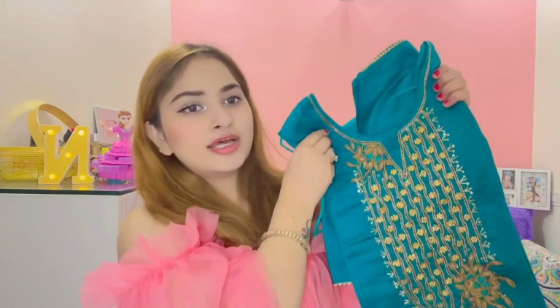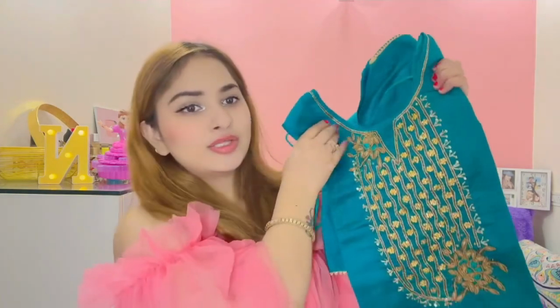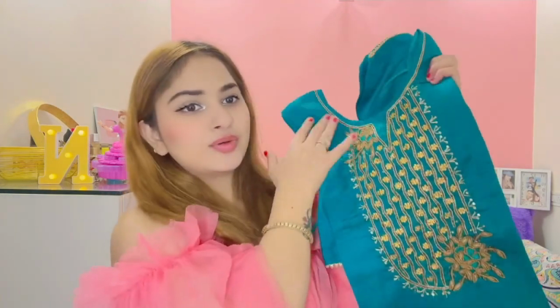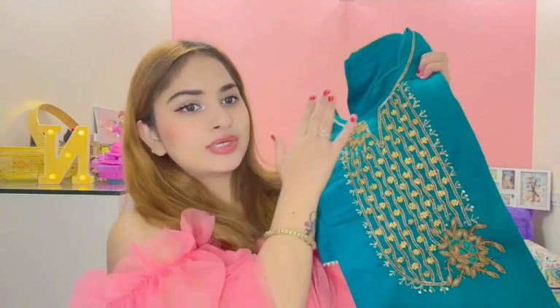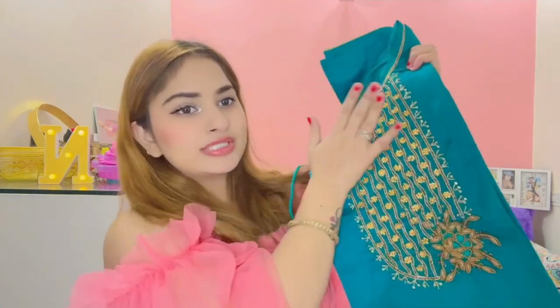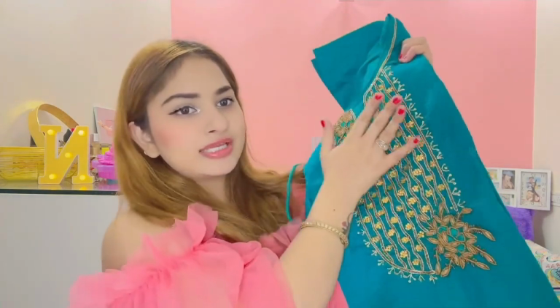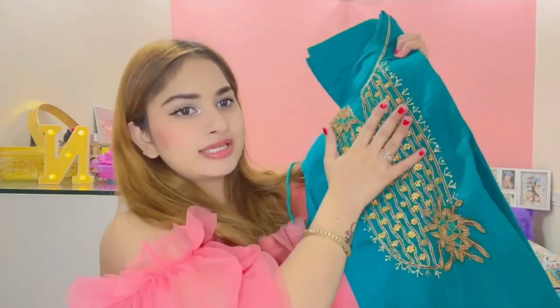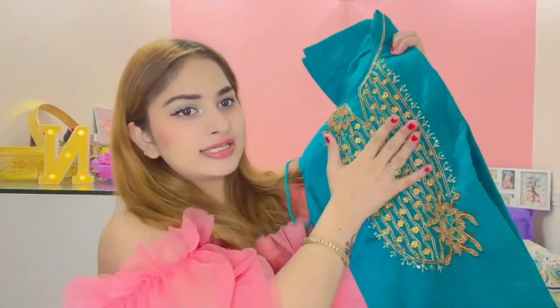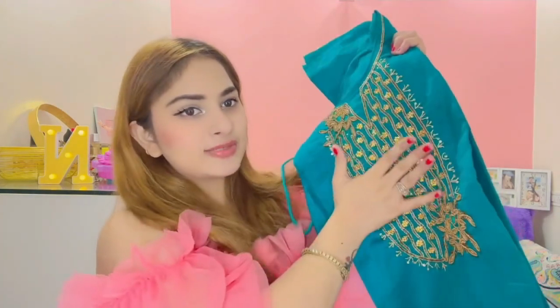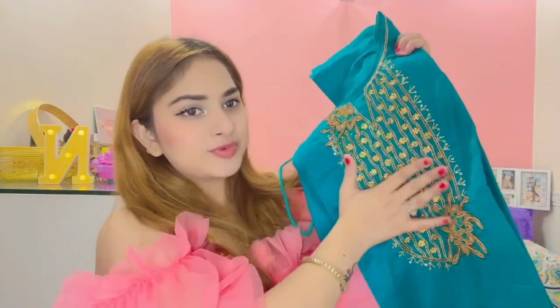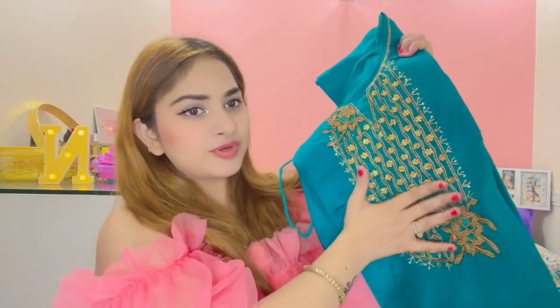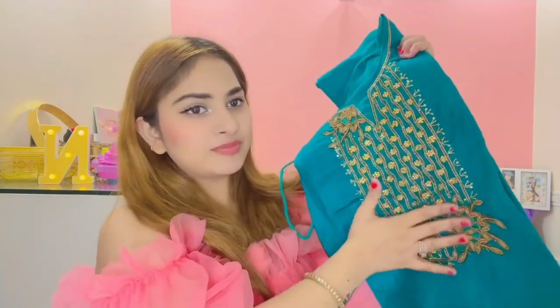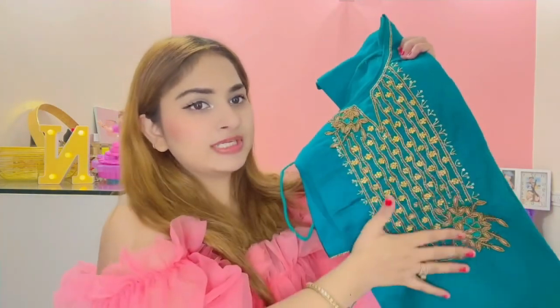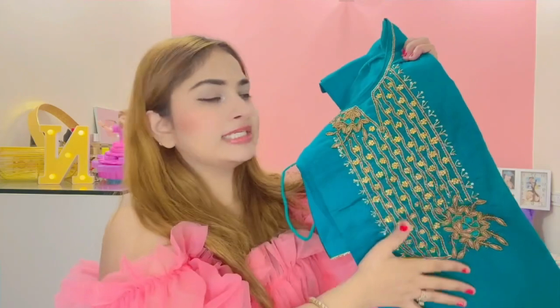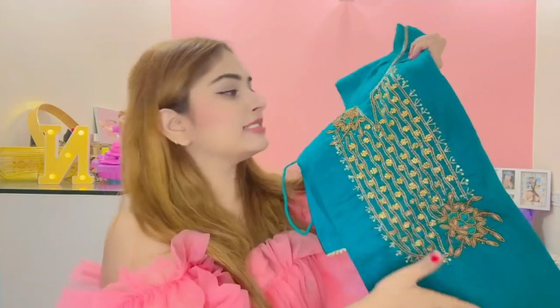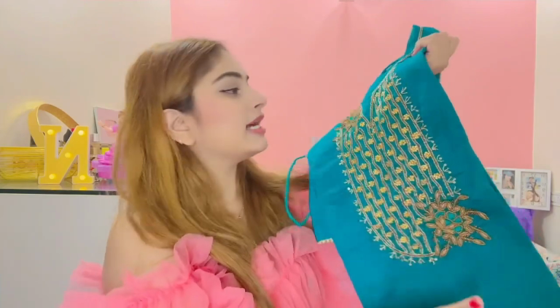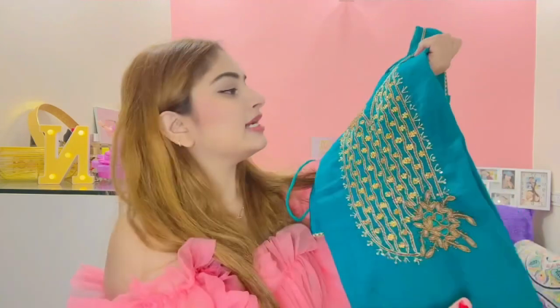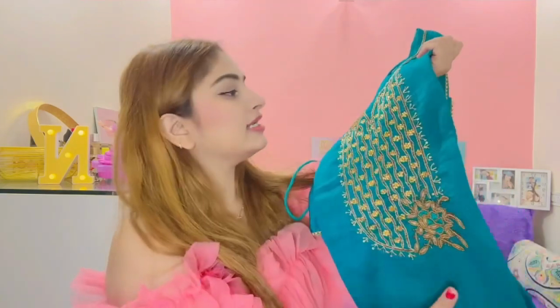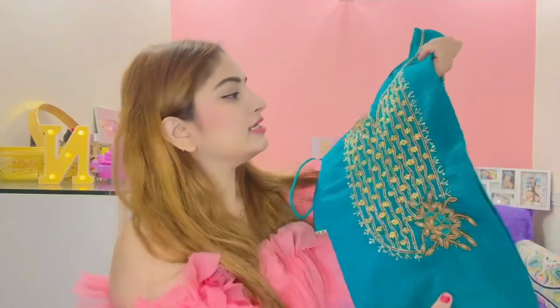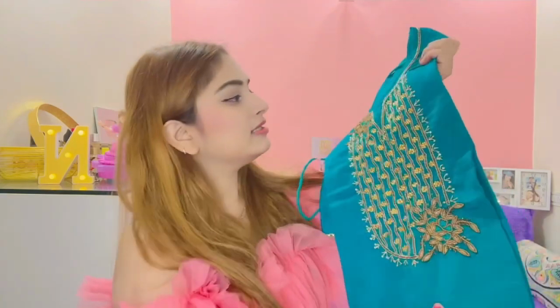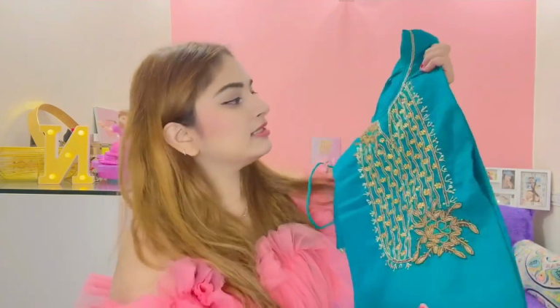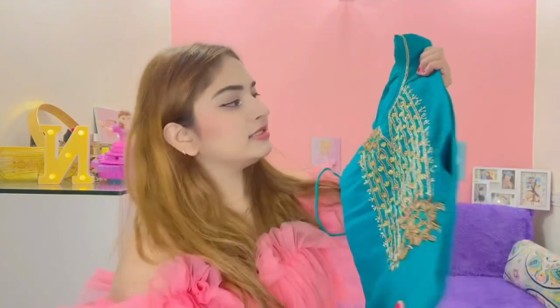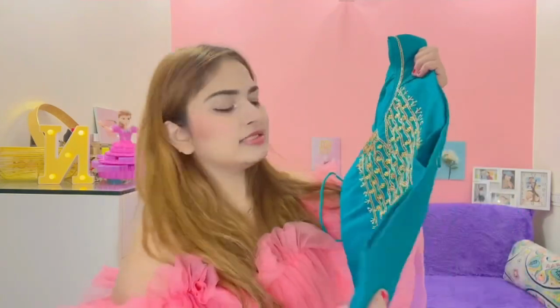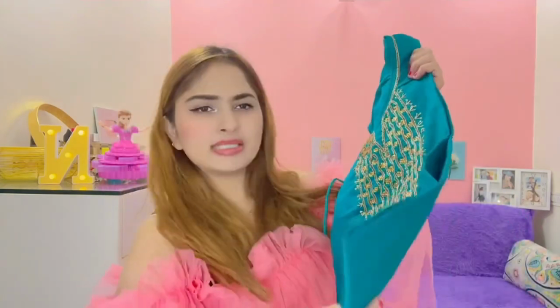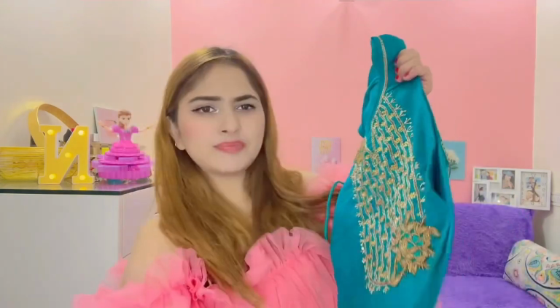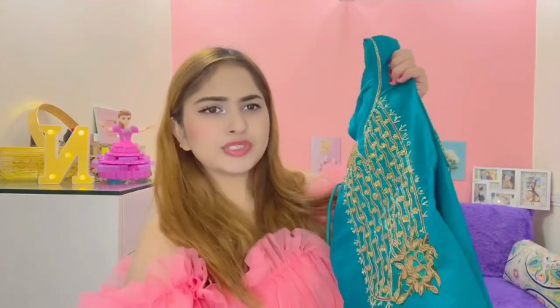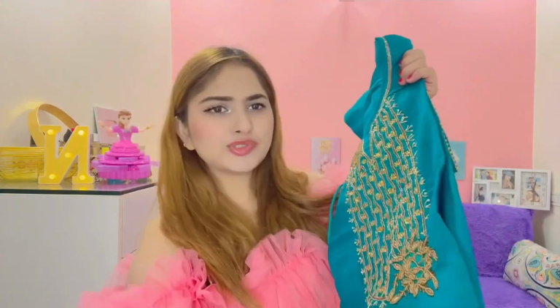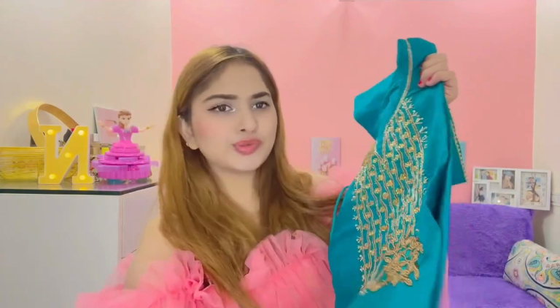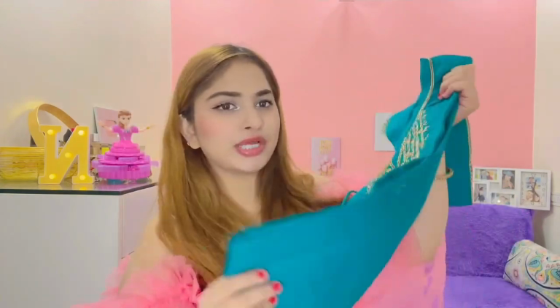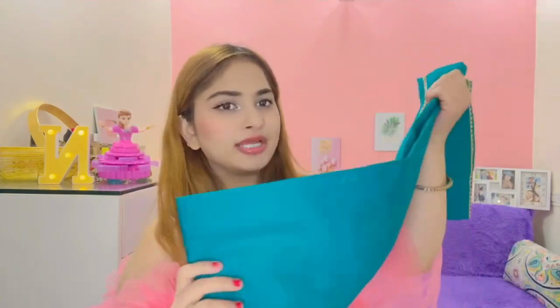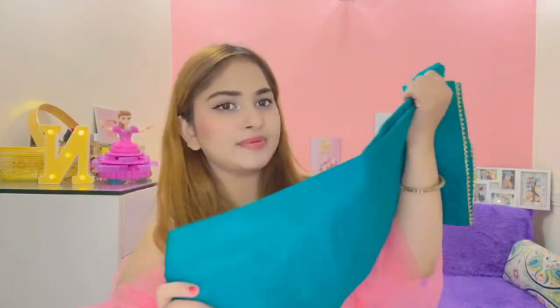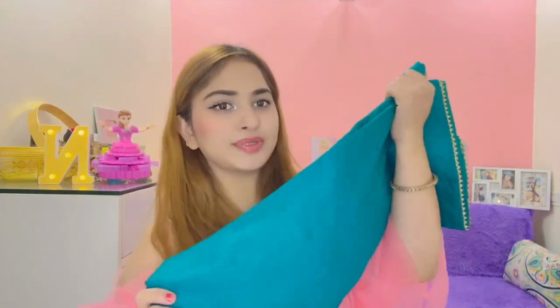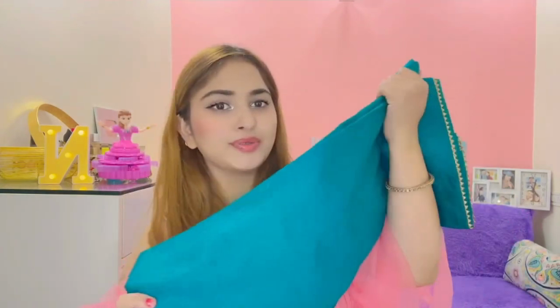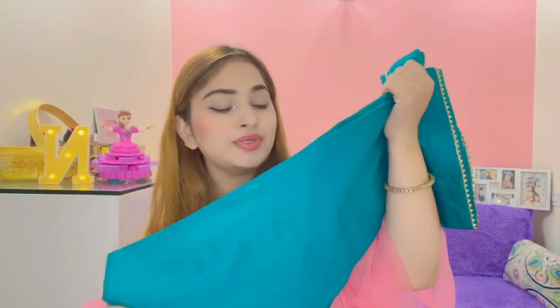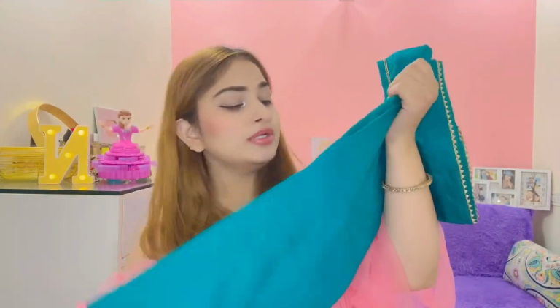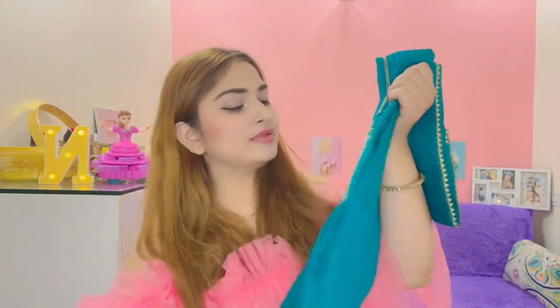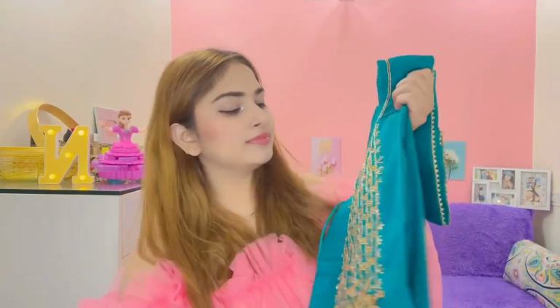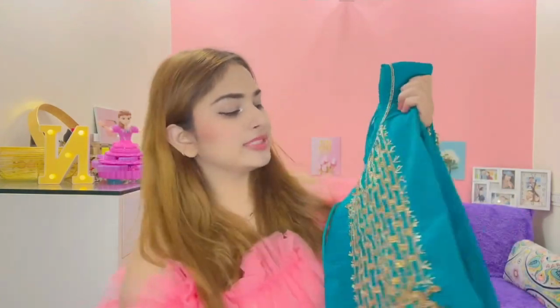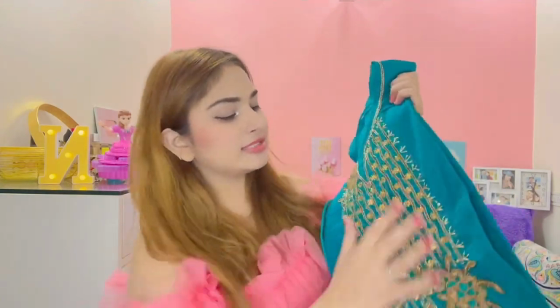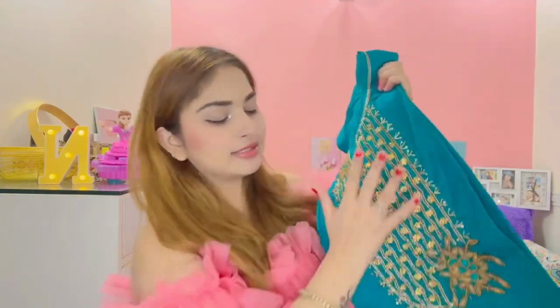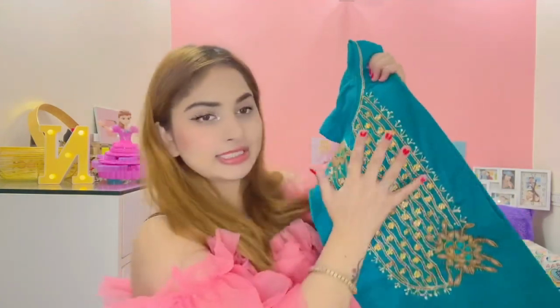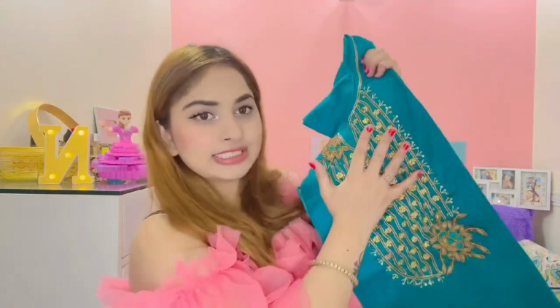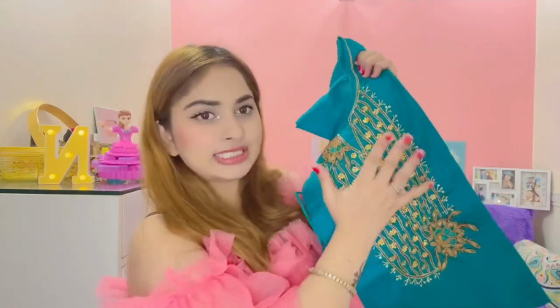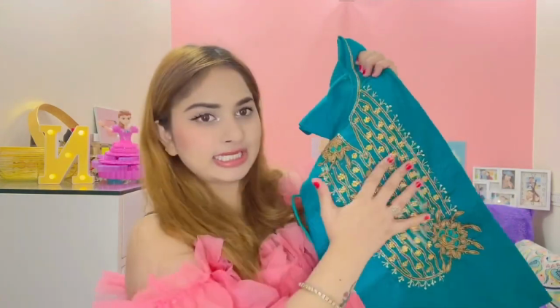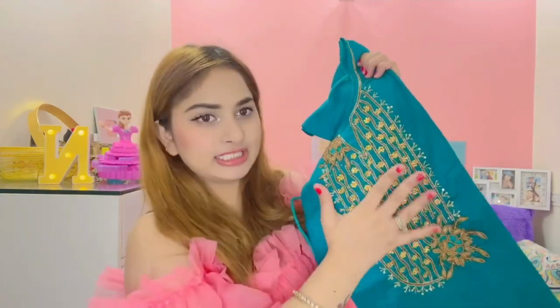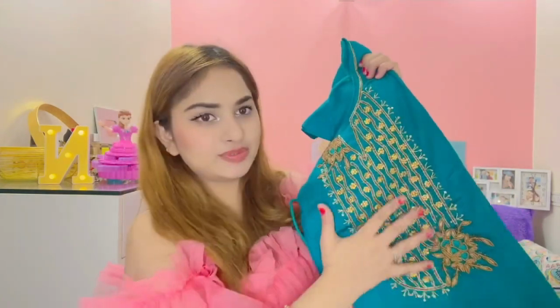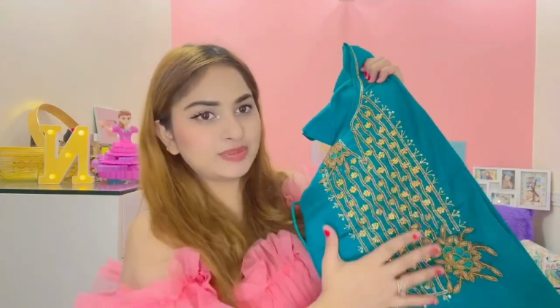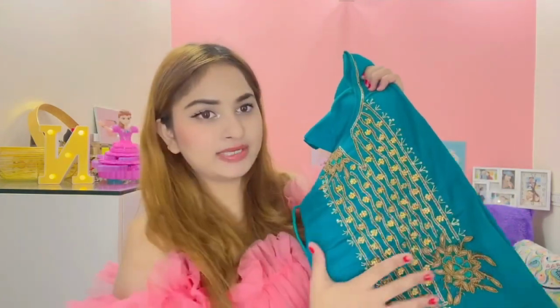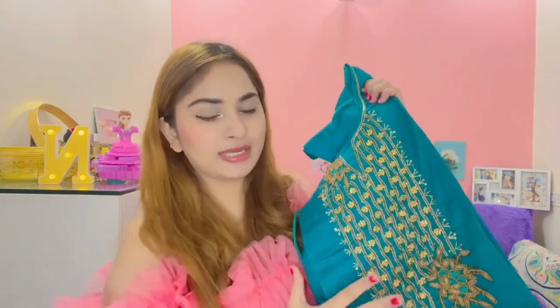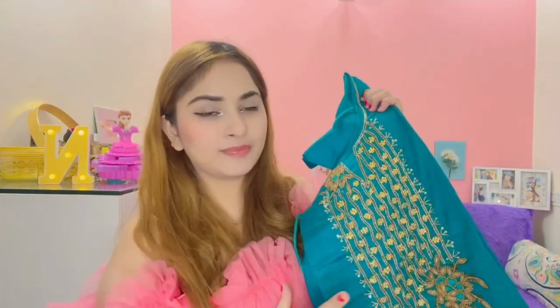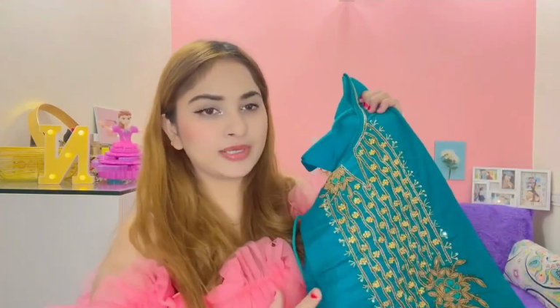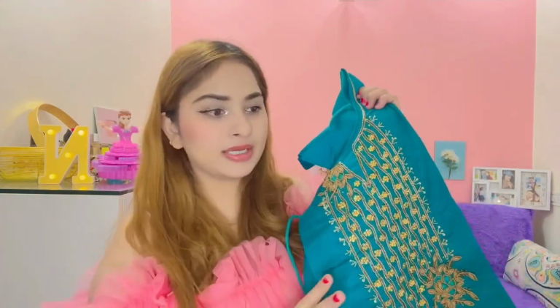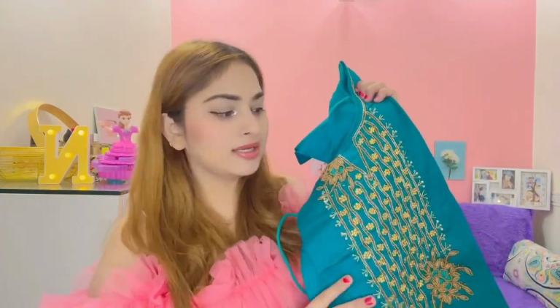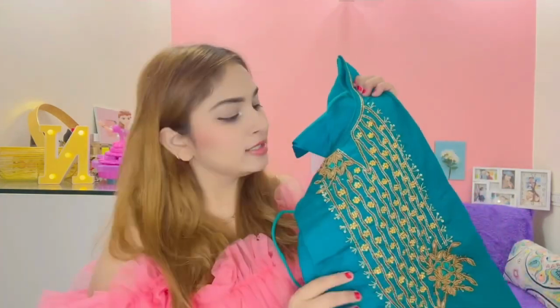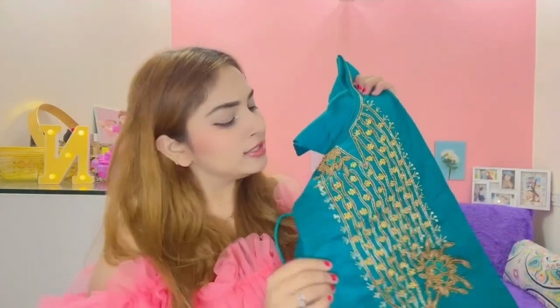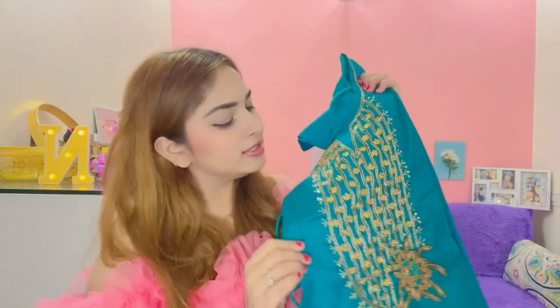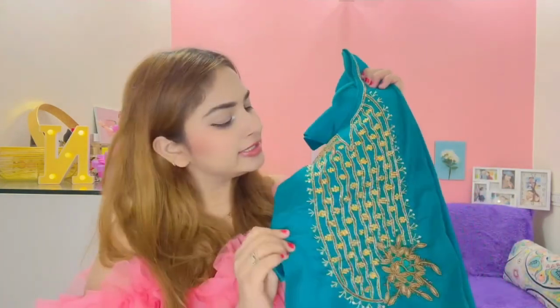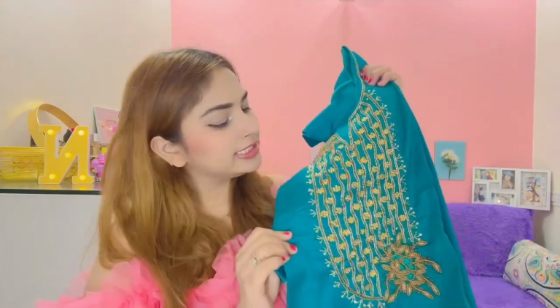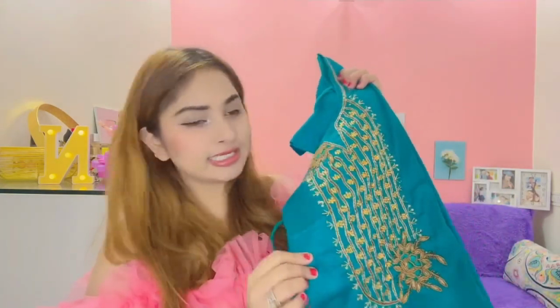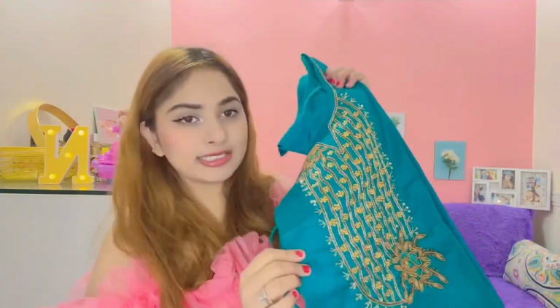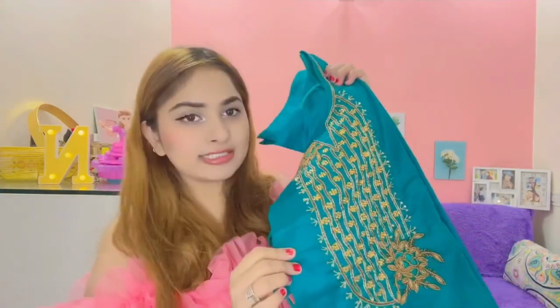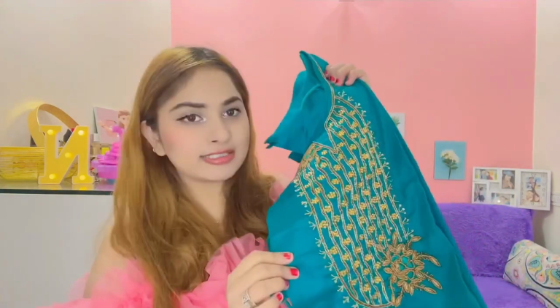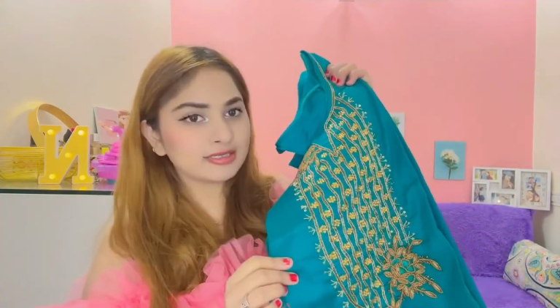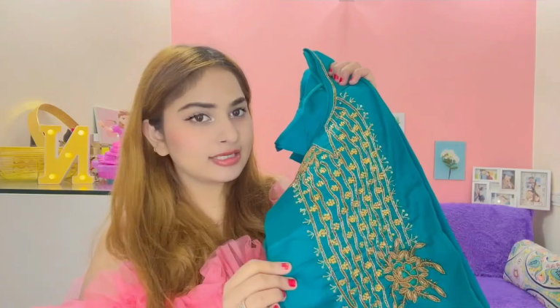It has a simple design — just a pattern on the suit from the front.